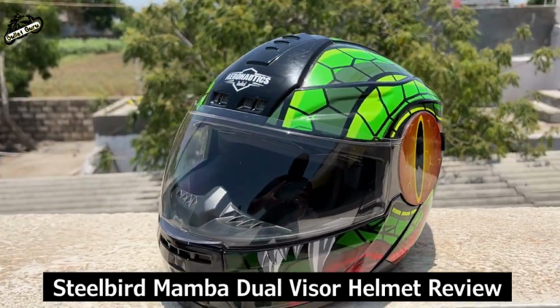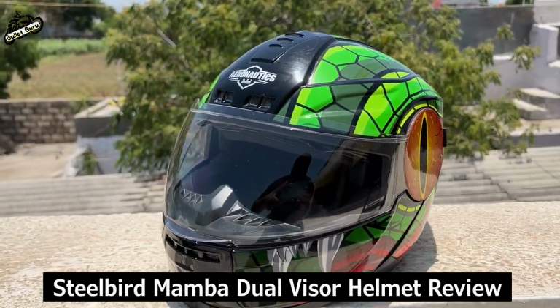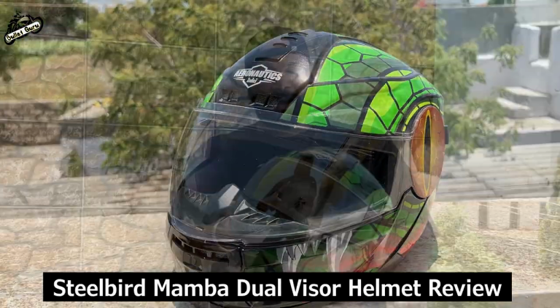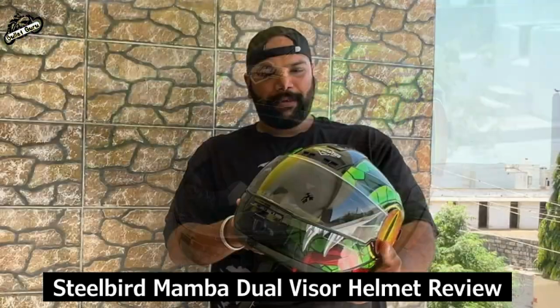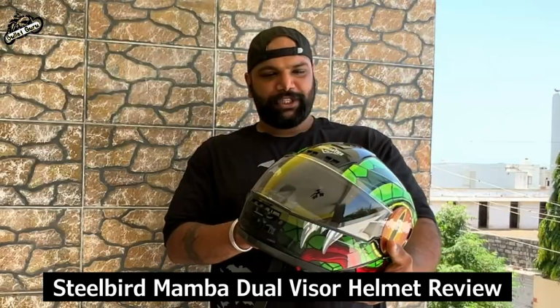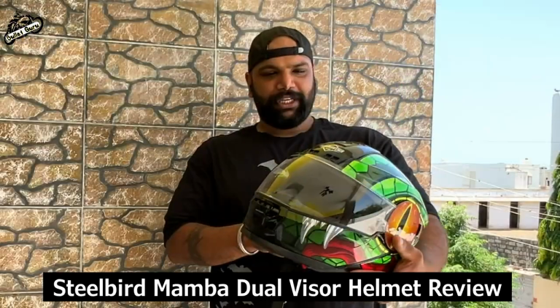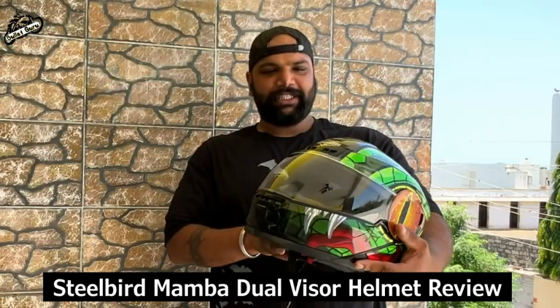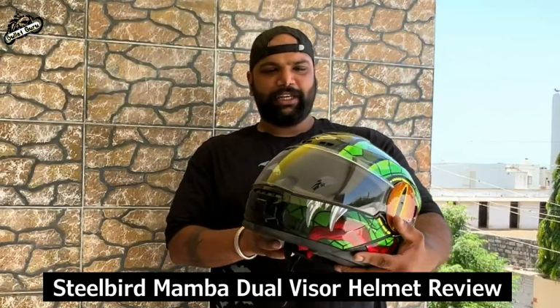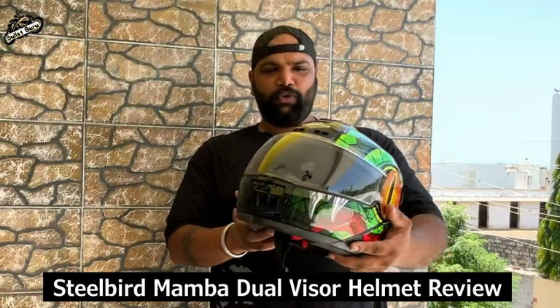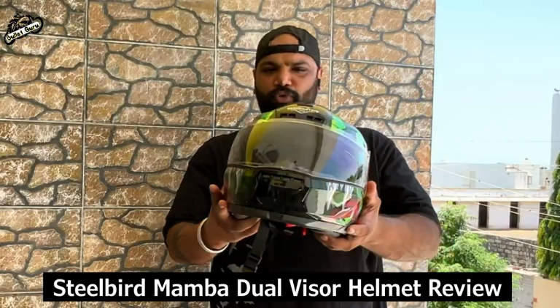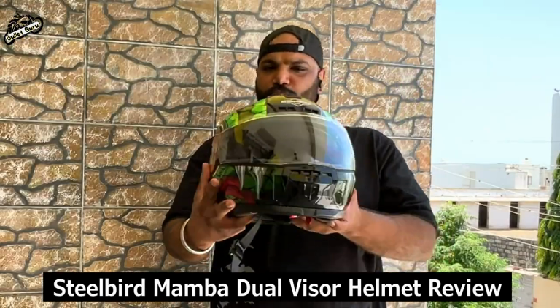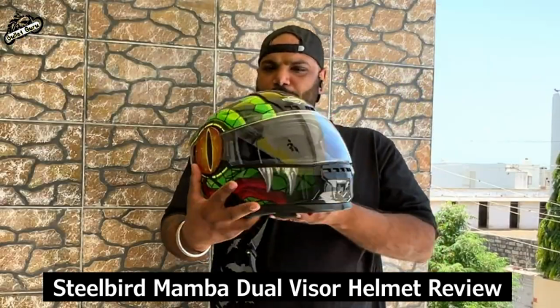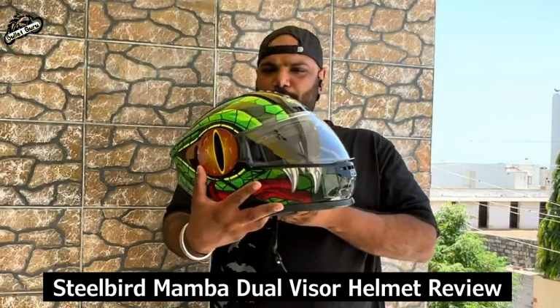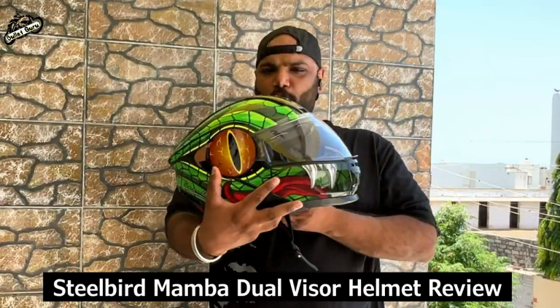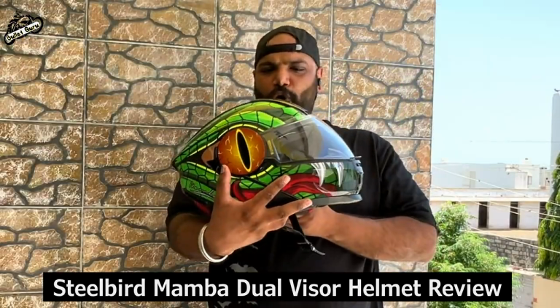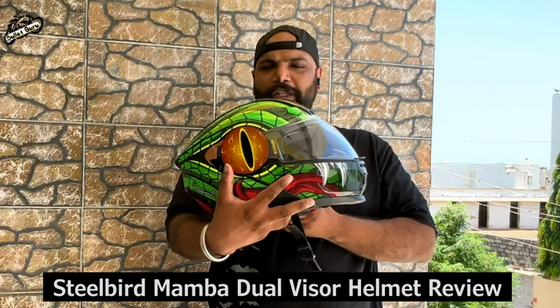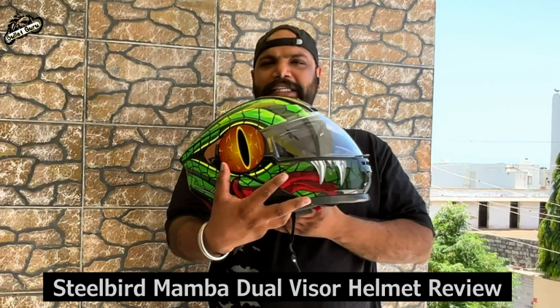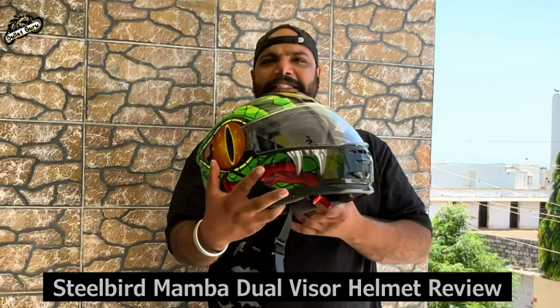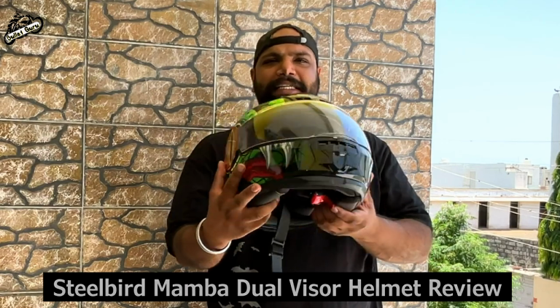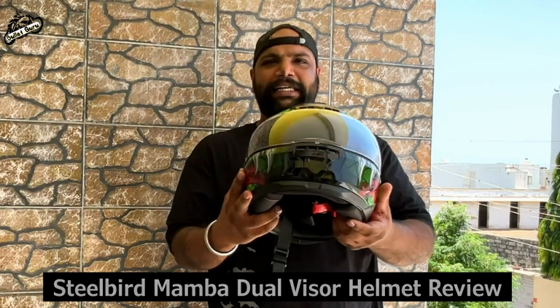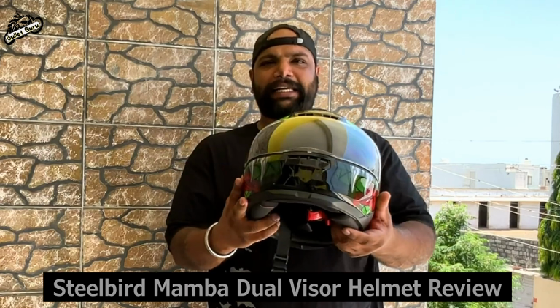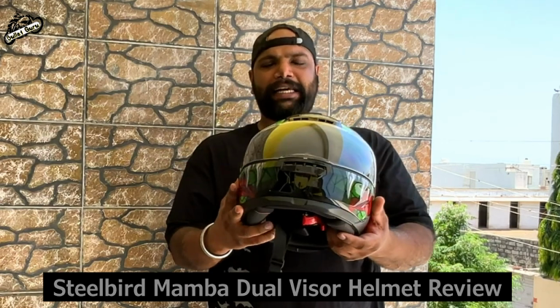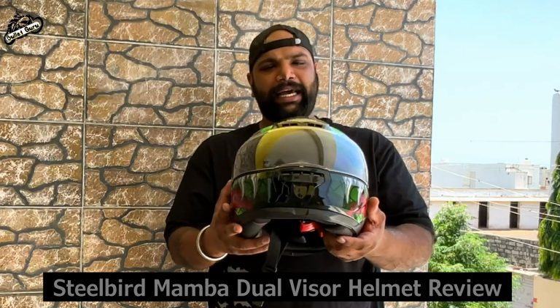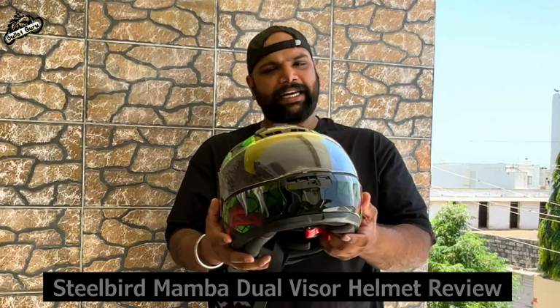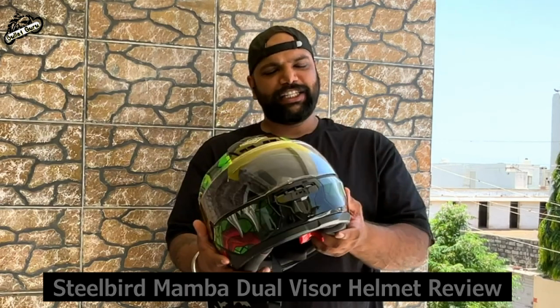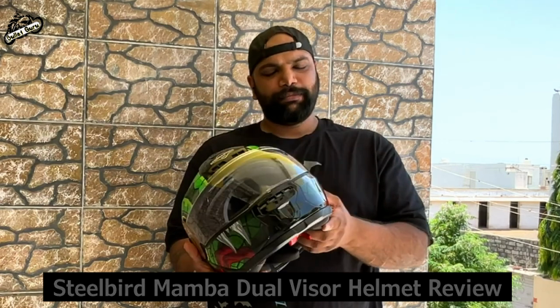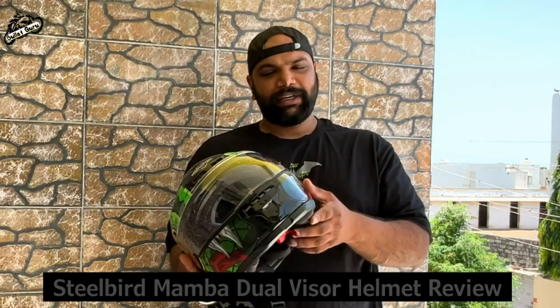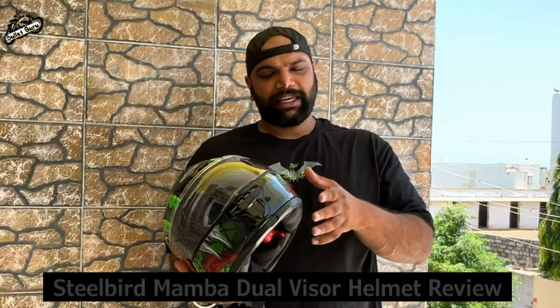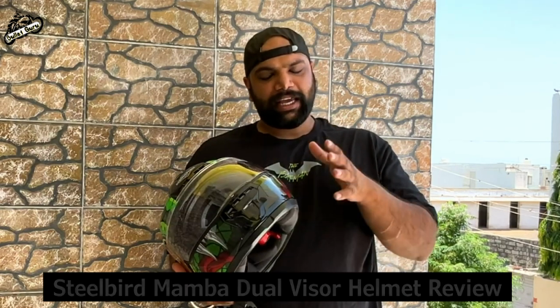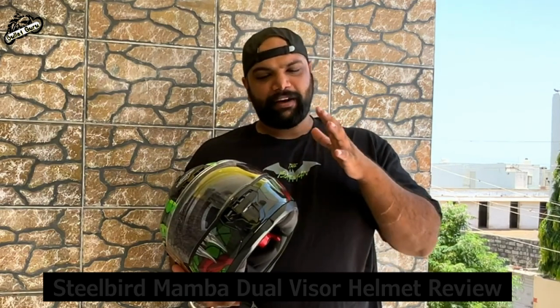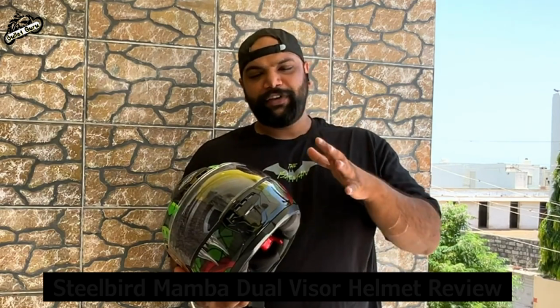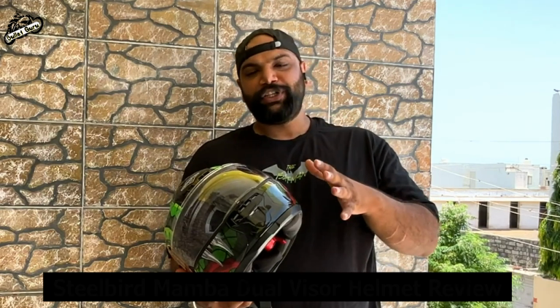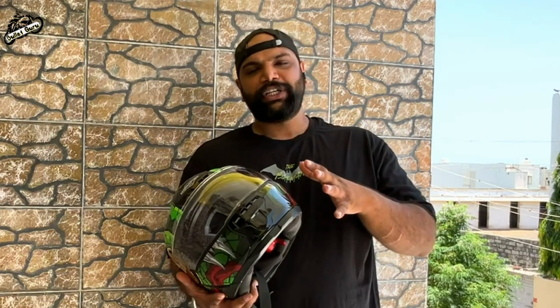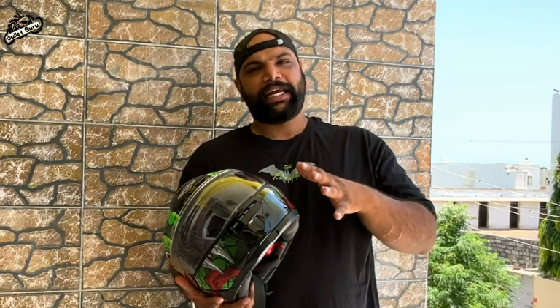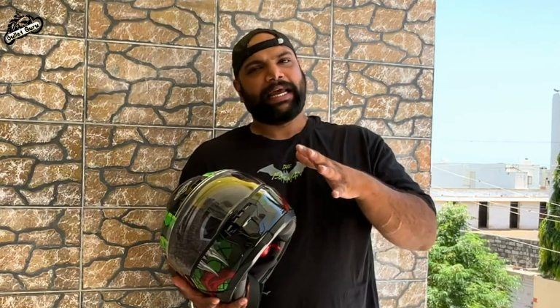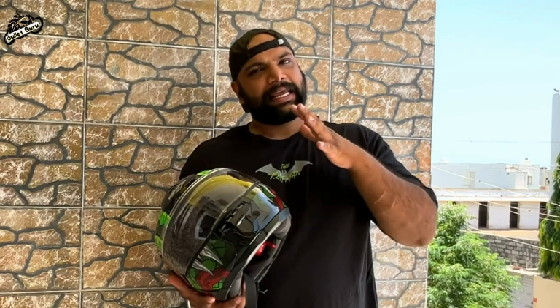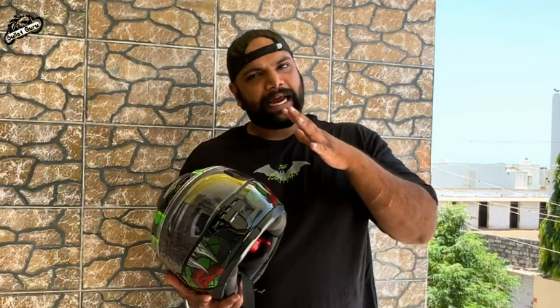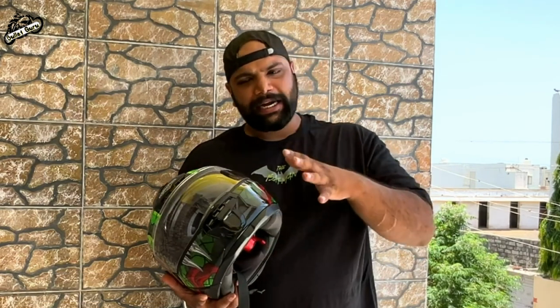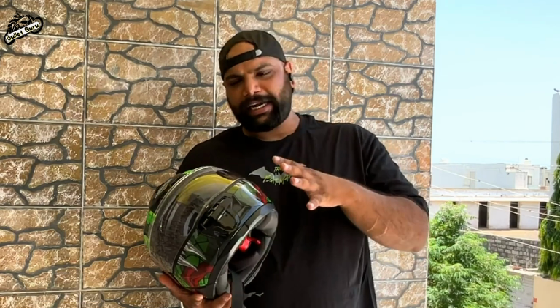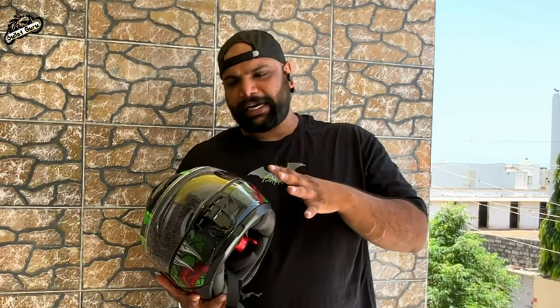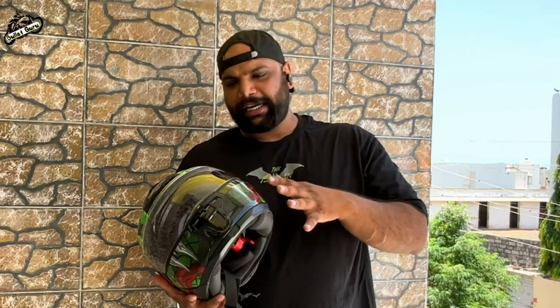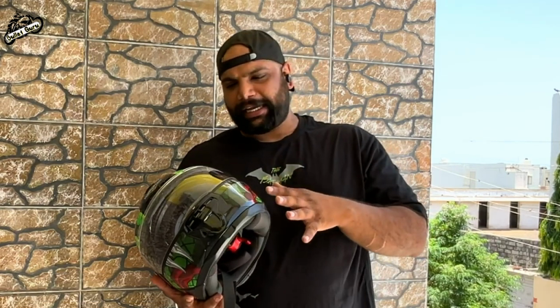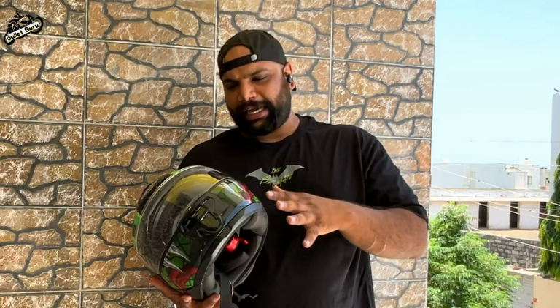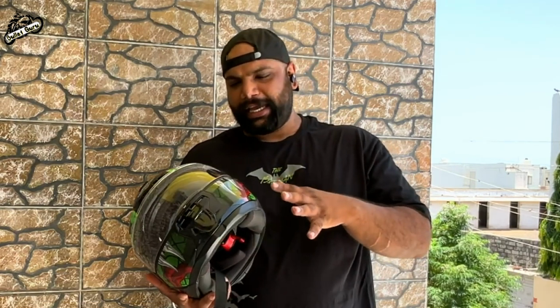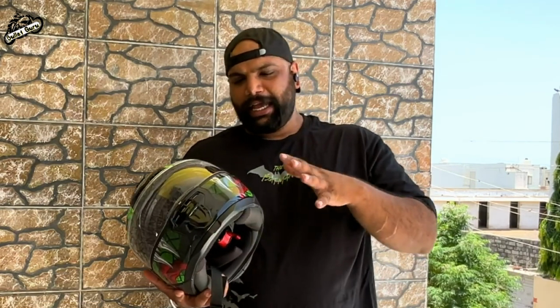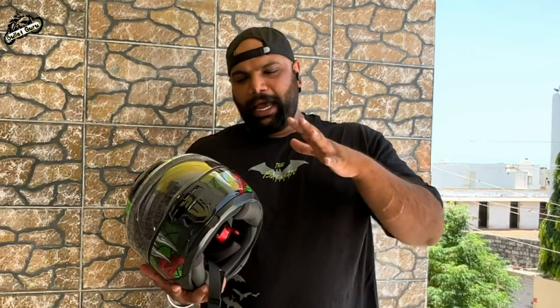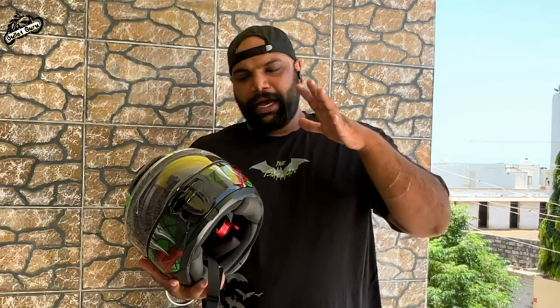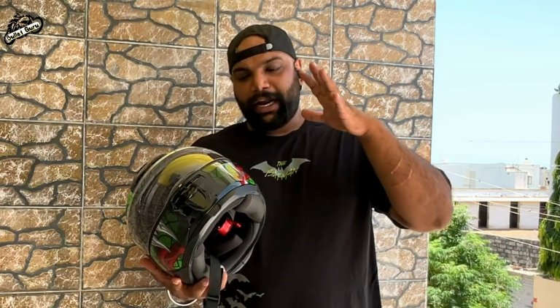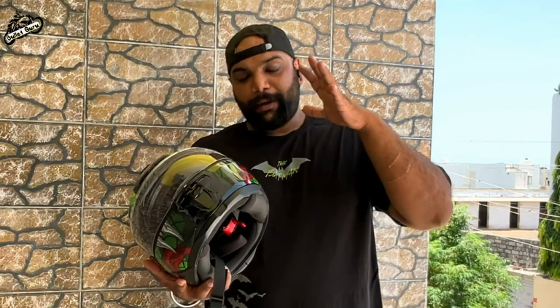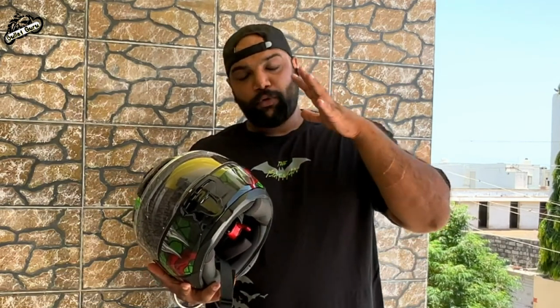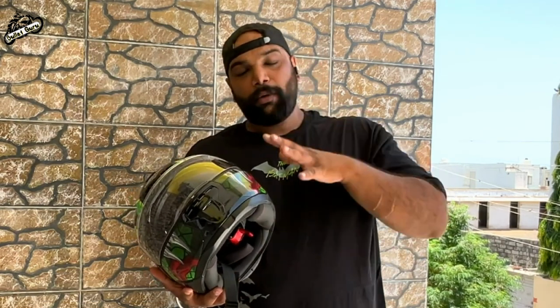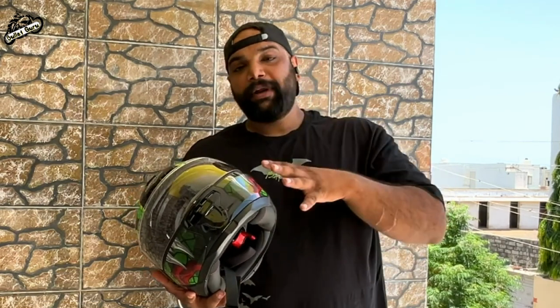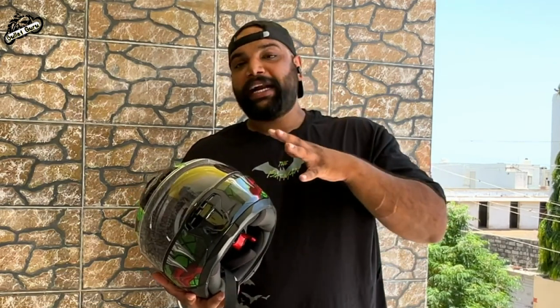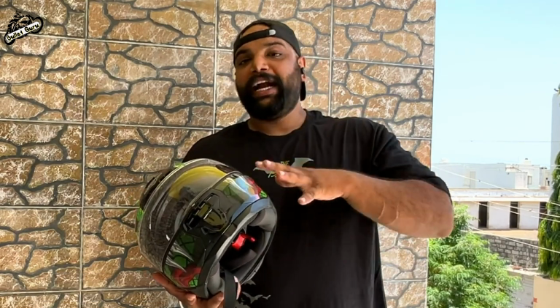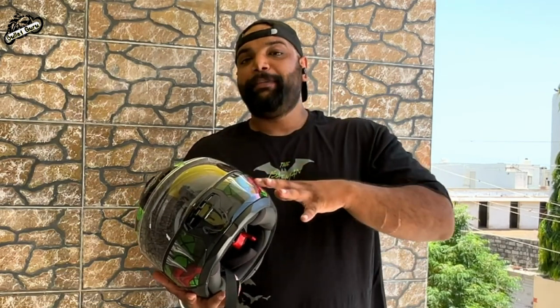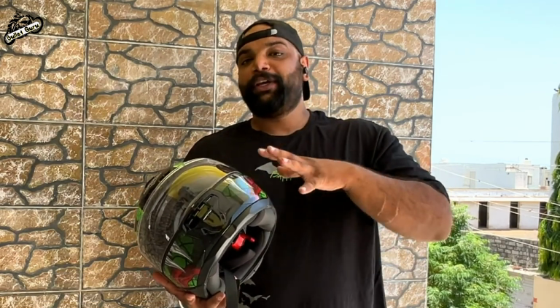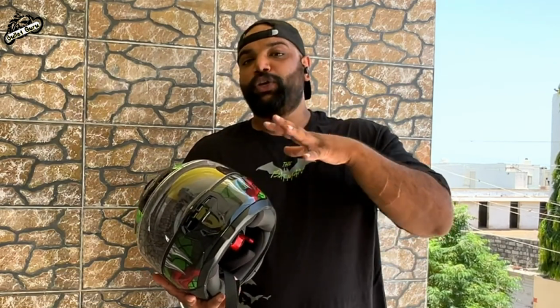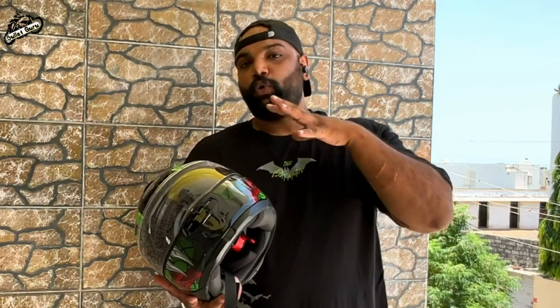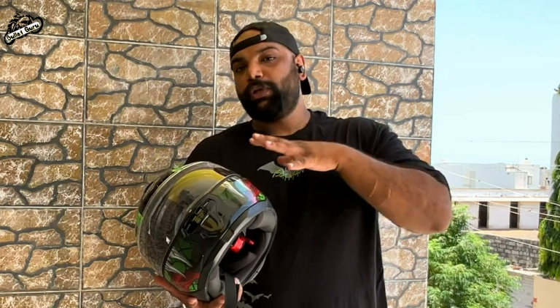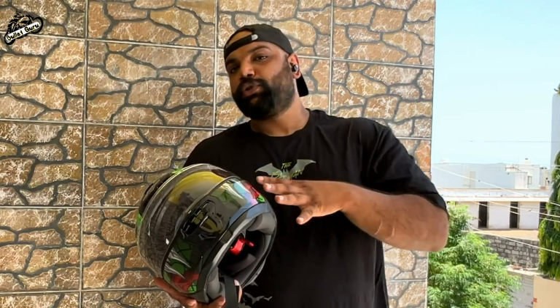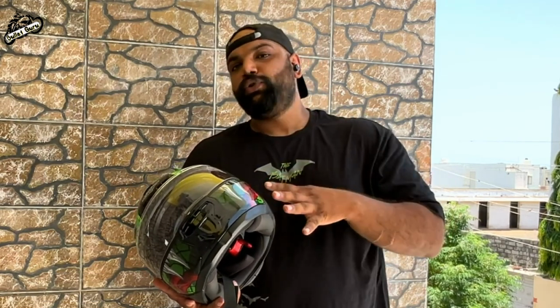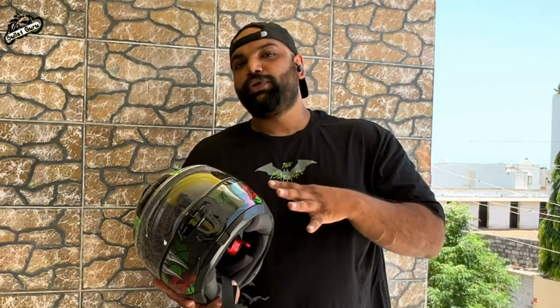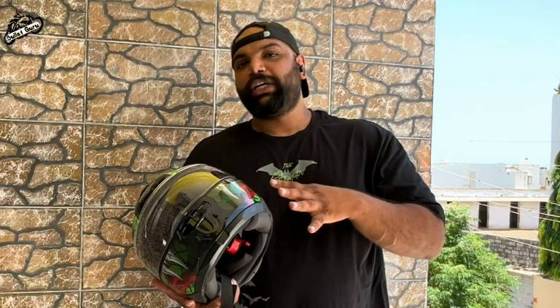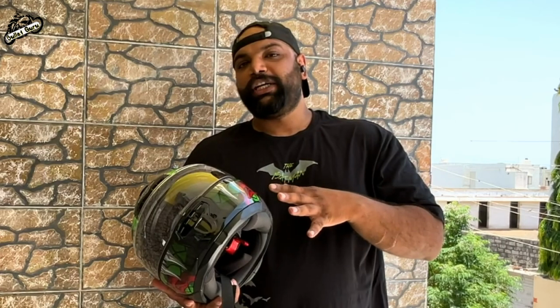The Mamba series looks very good. We'll cover what features and details are in it, and why you would want to use it in your ride.